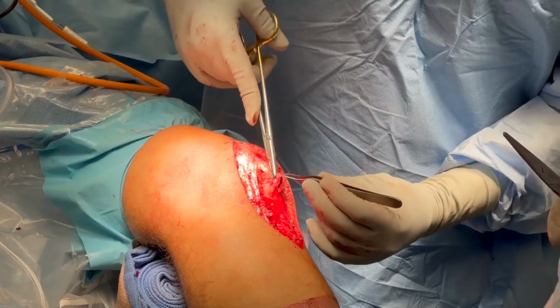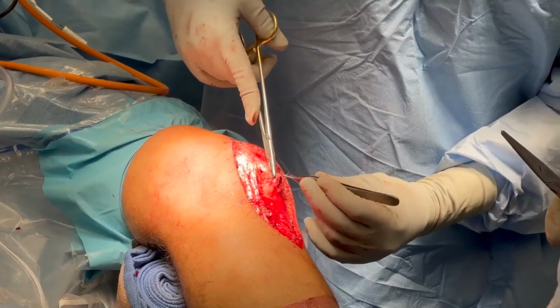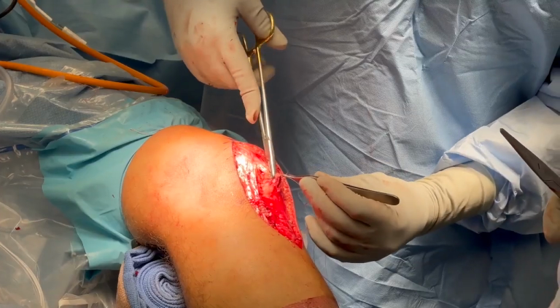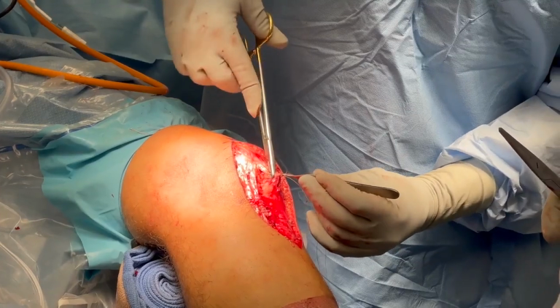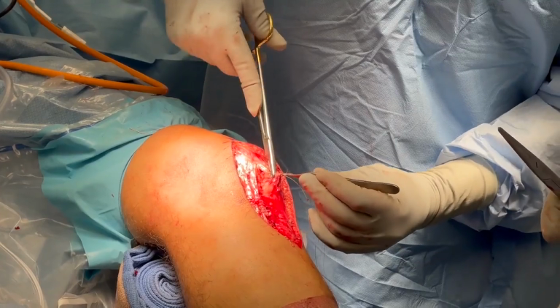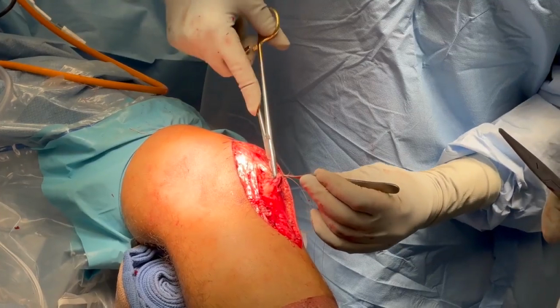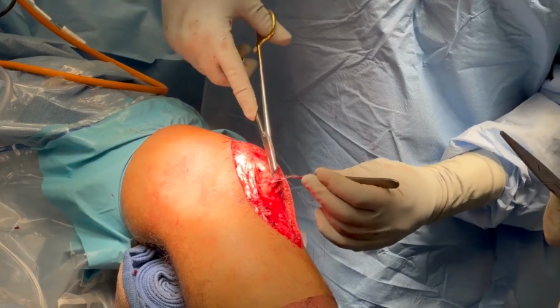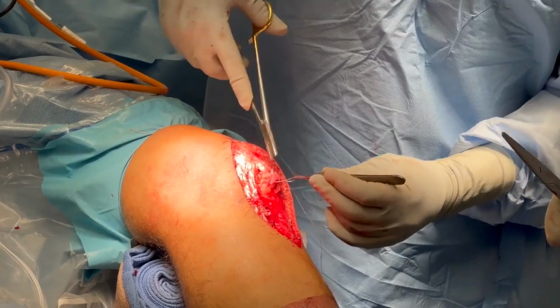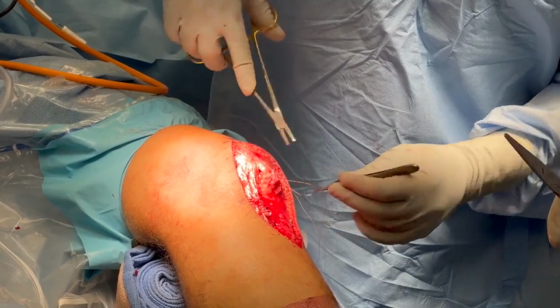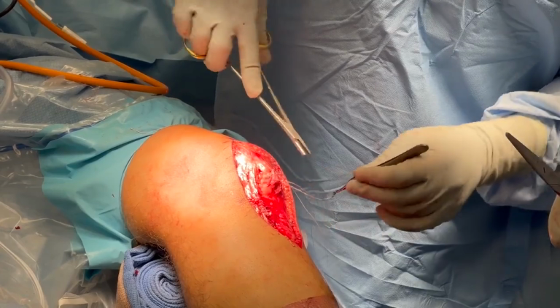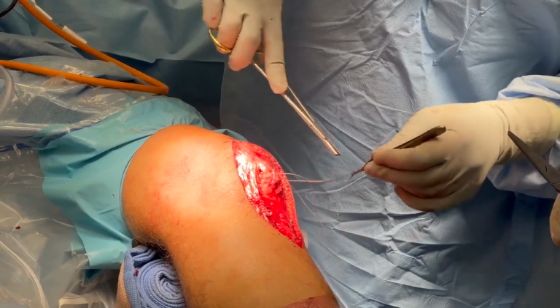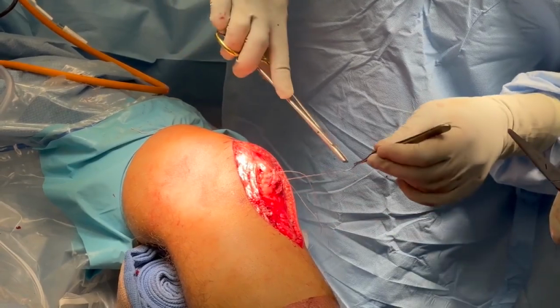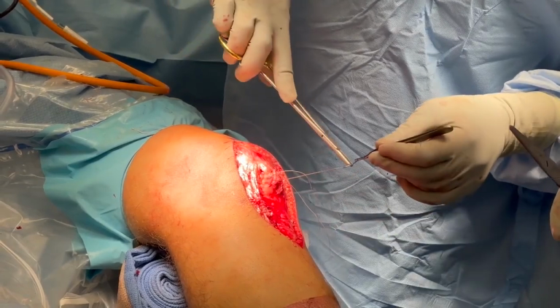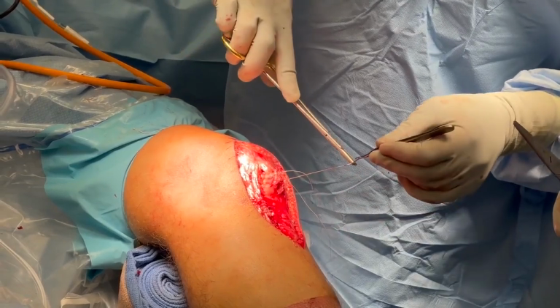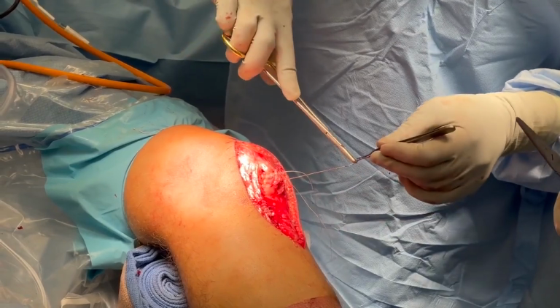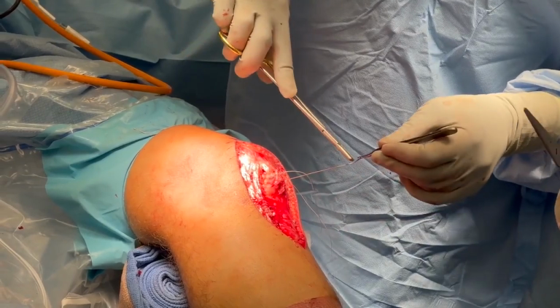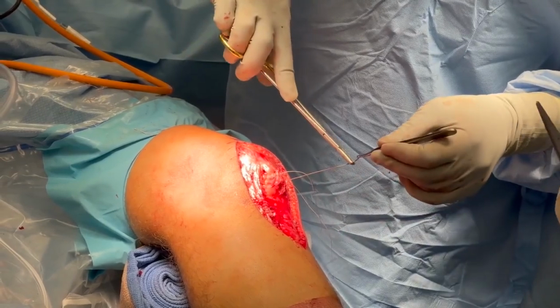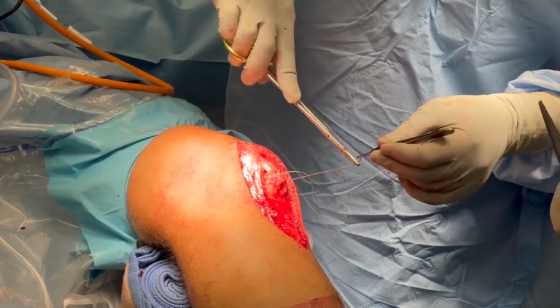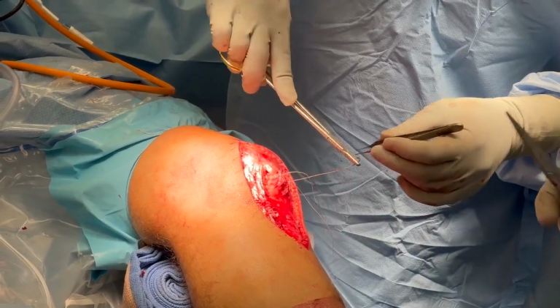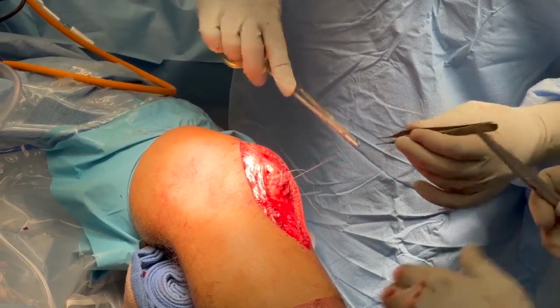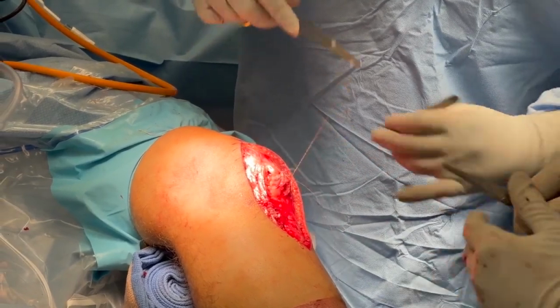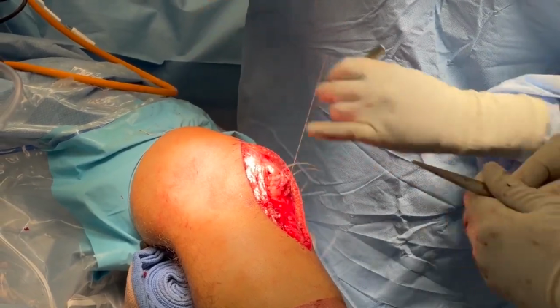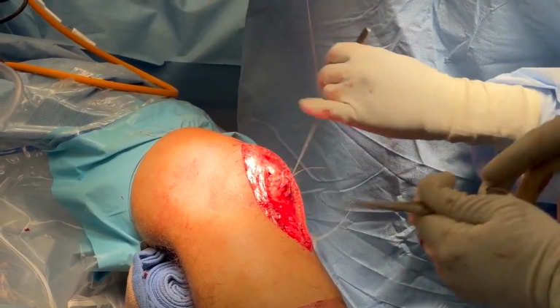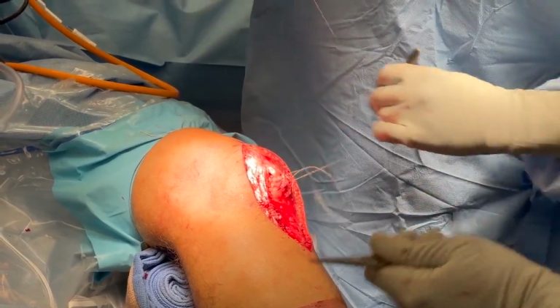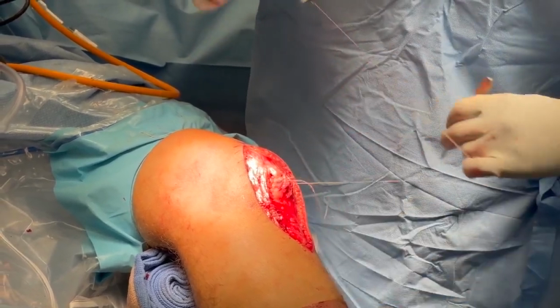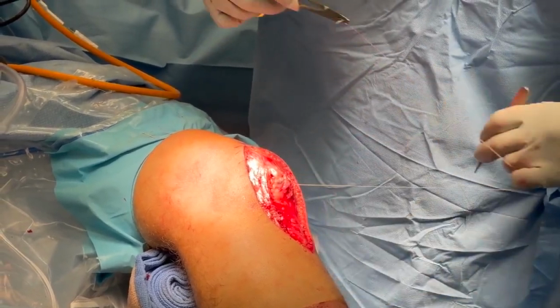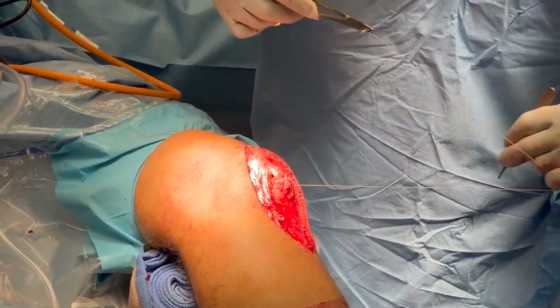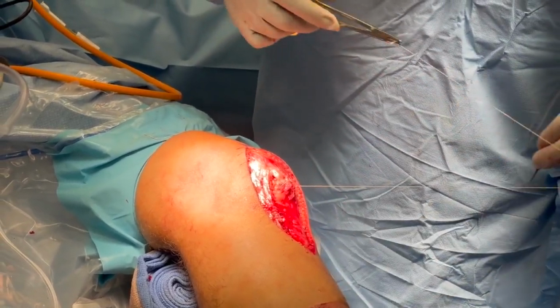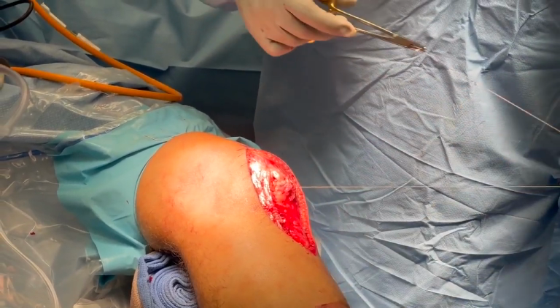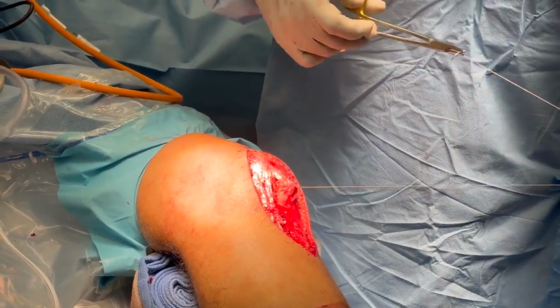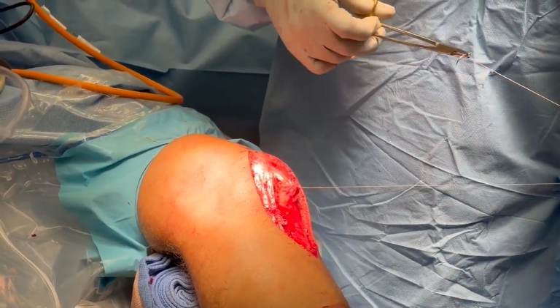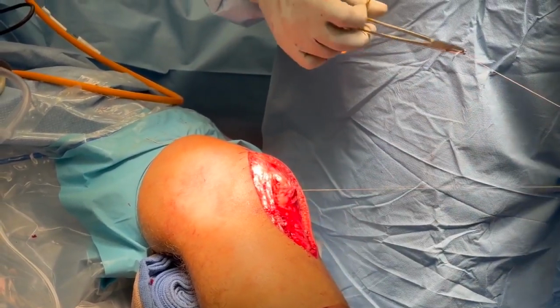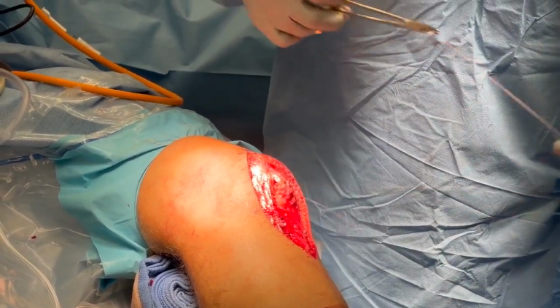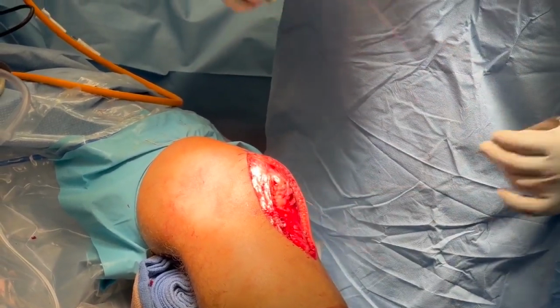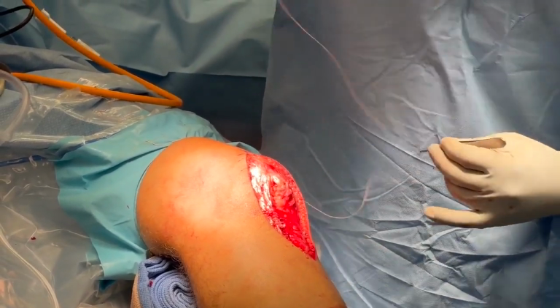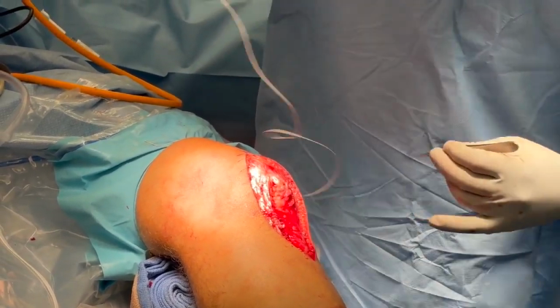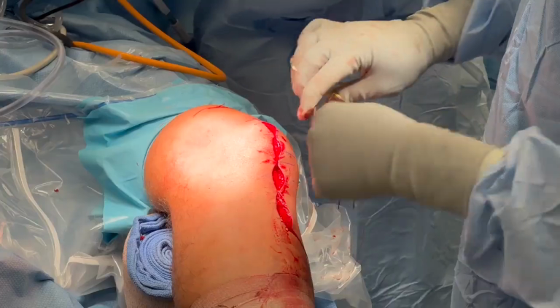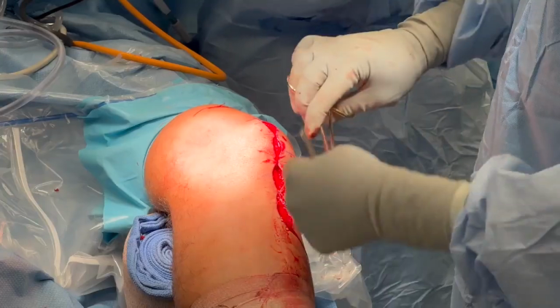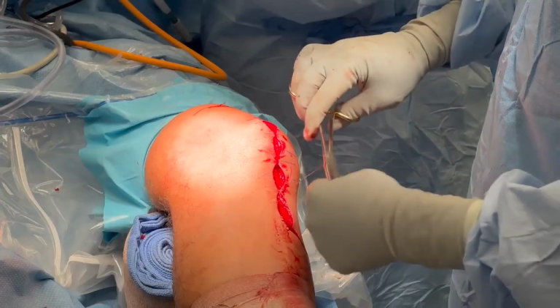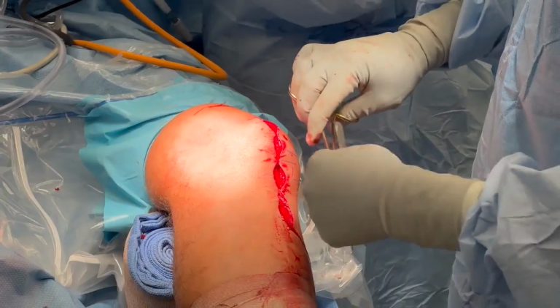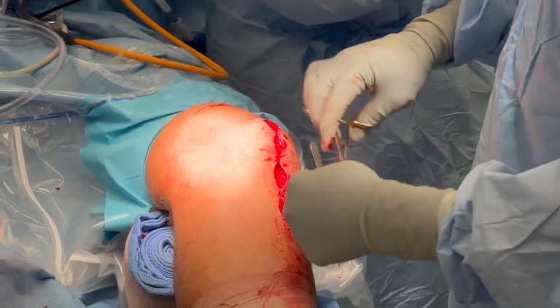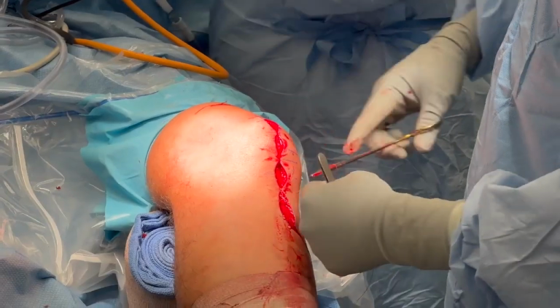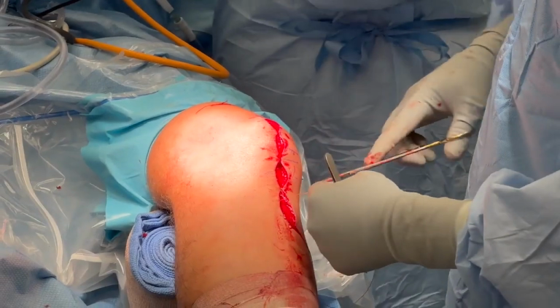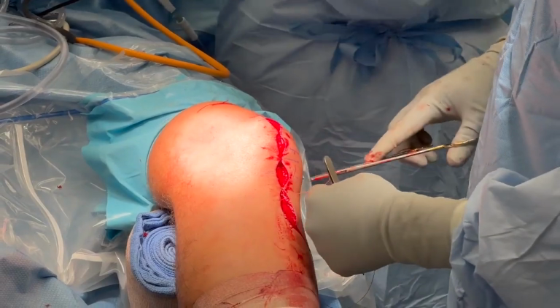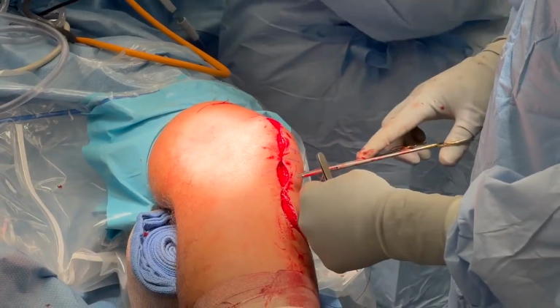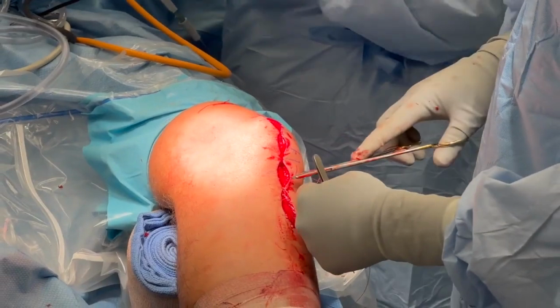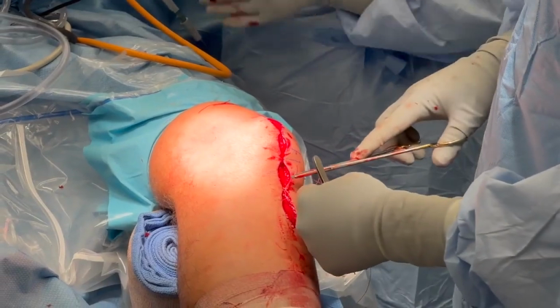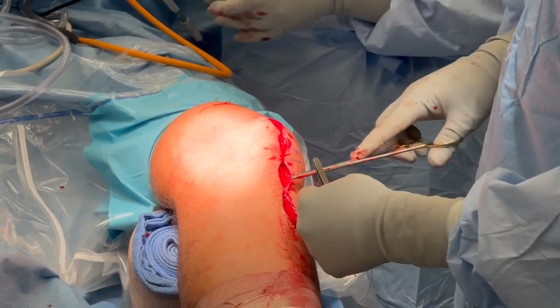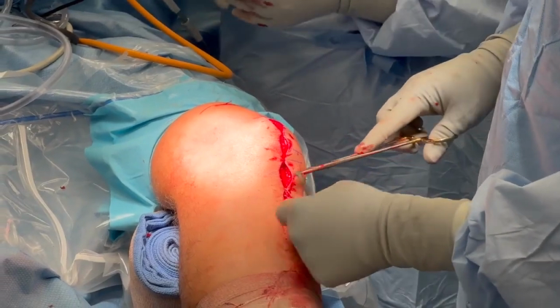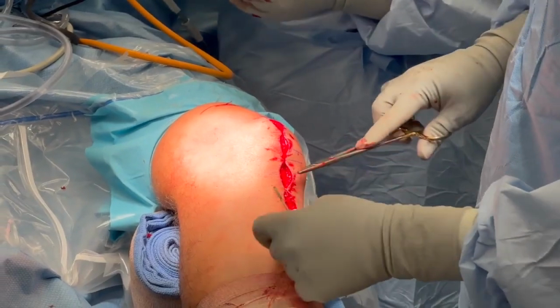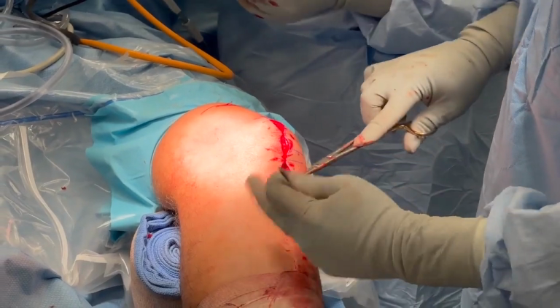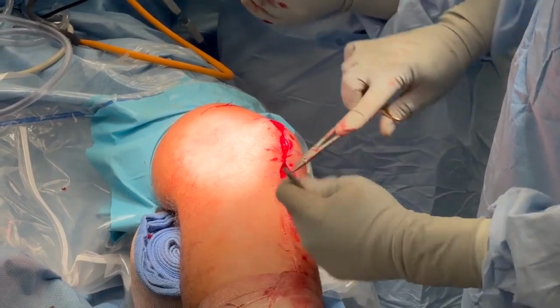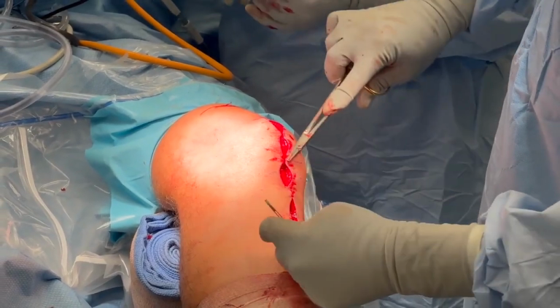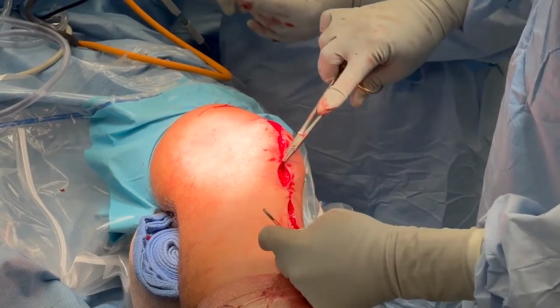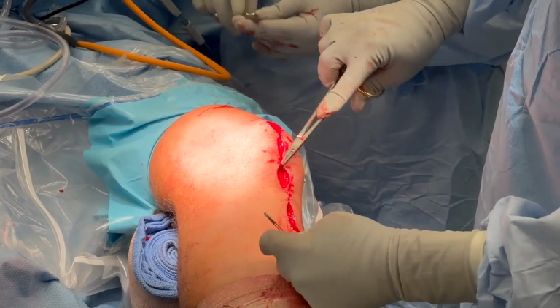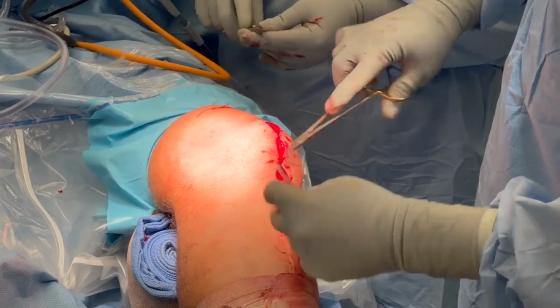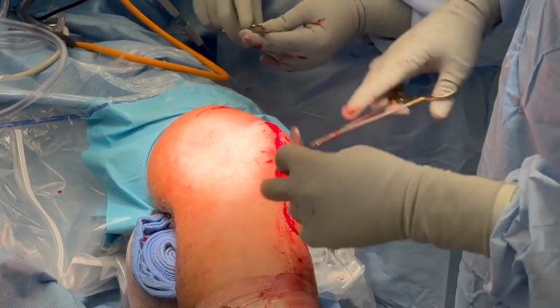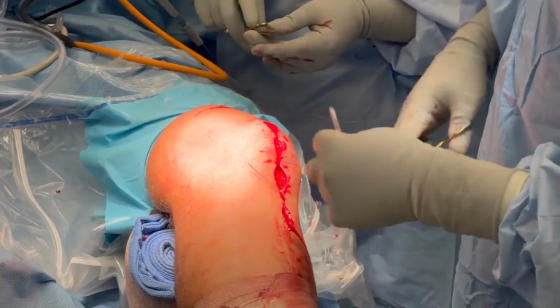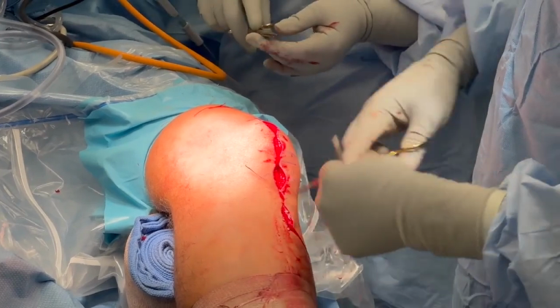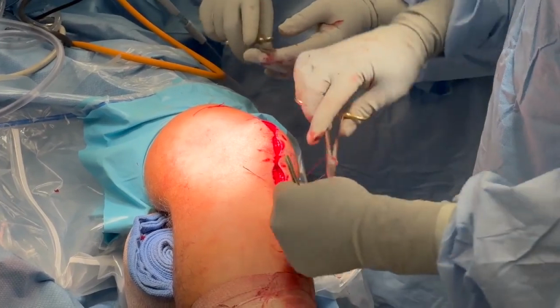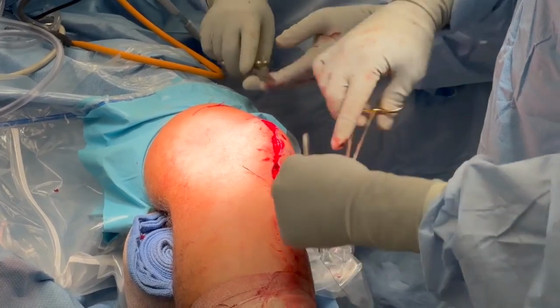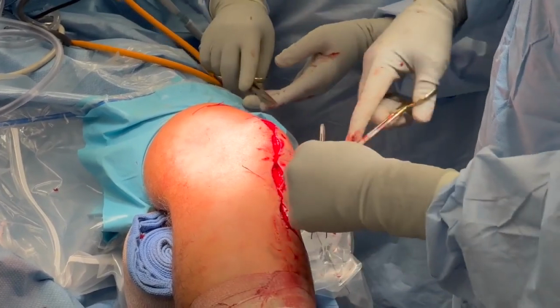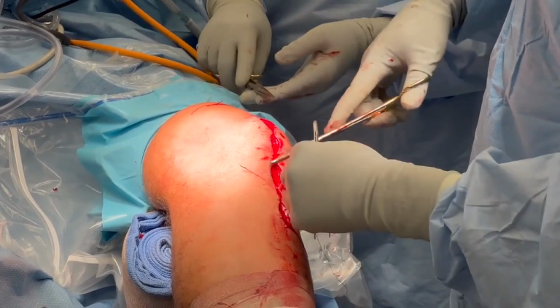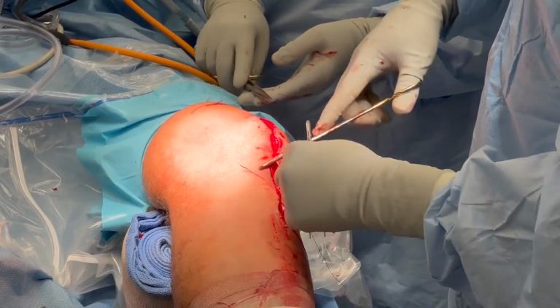The site of the patellar tendon debridement was closed with Vicryl sutures. The tourniquet was let down and the deep and superficial tissues were closed with suture.